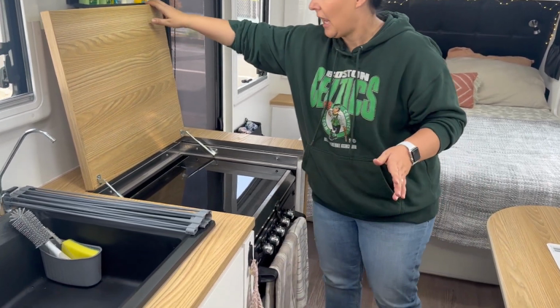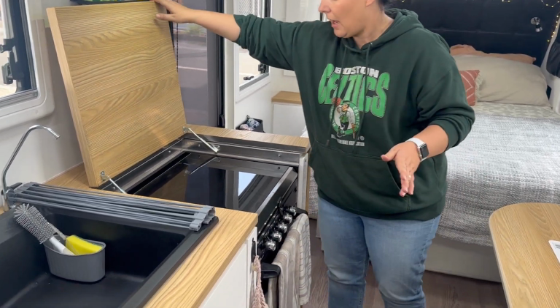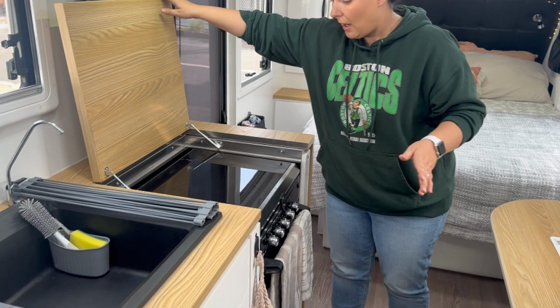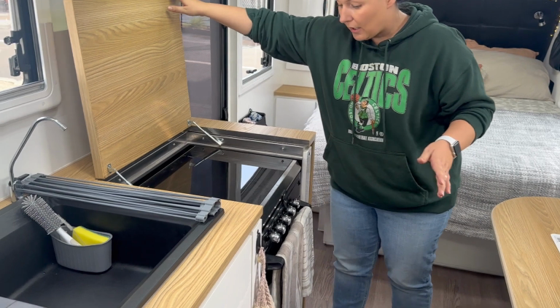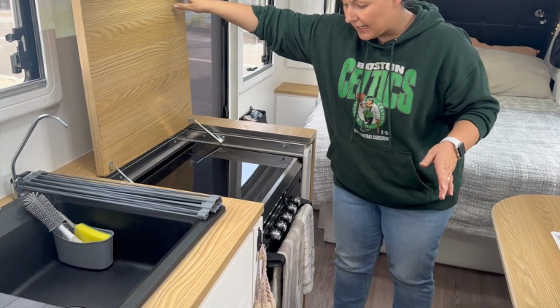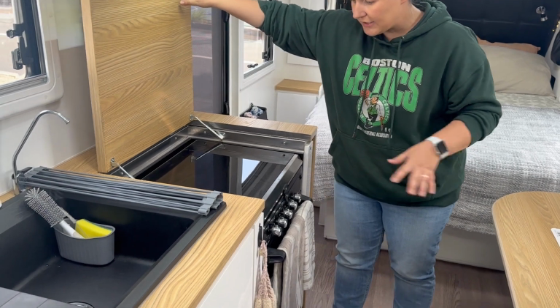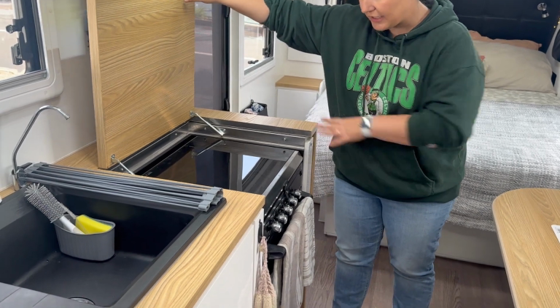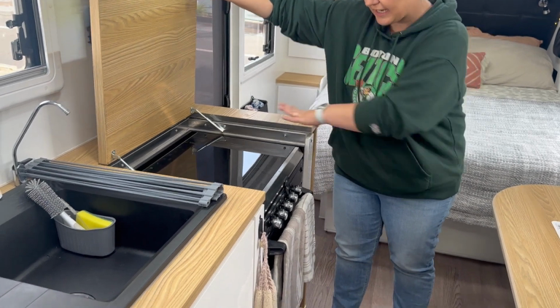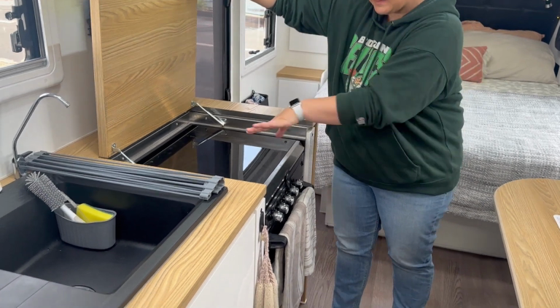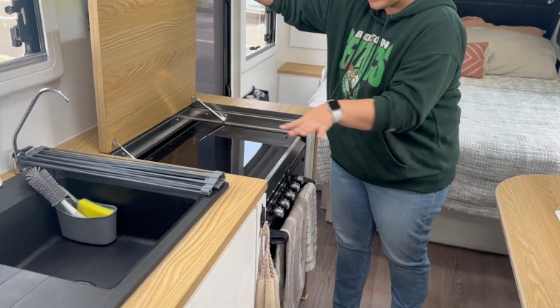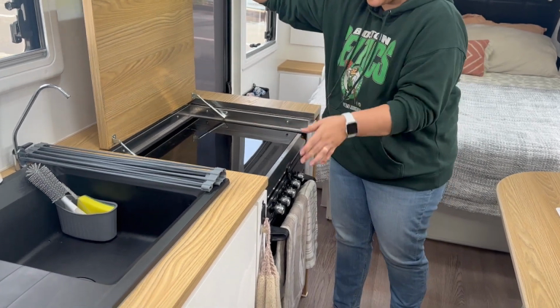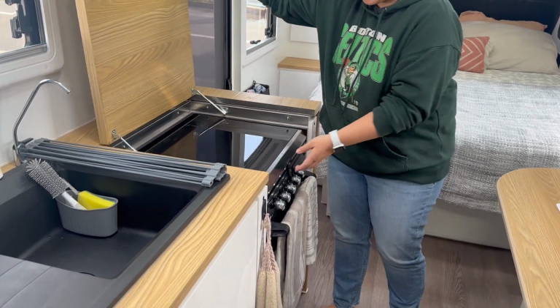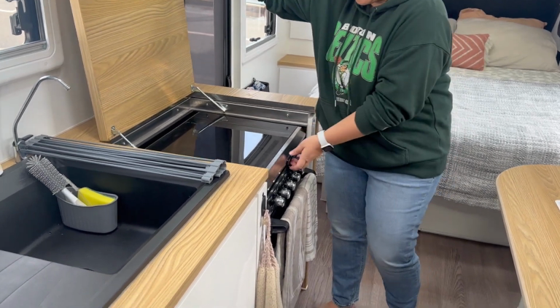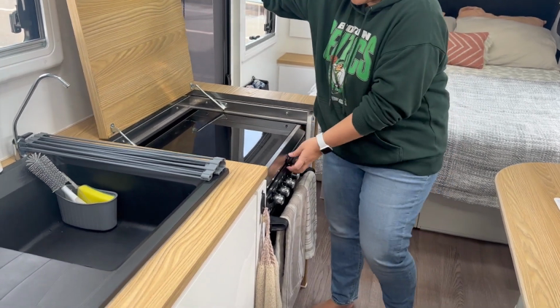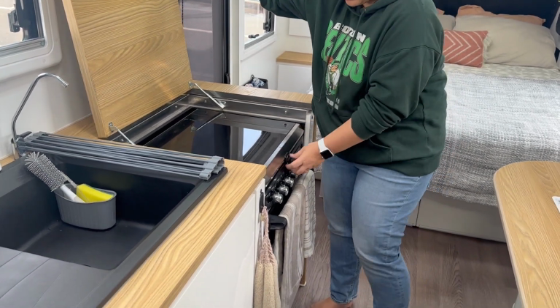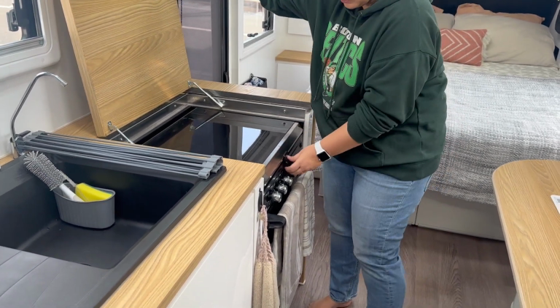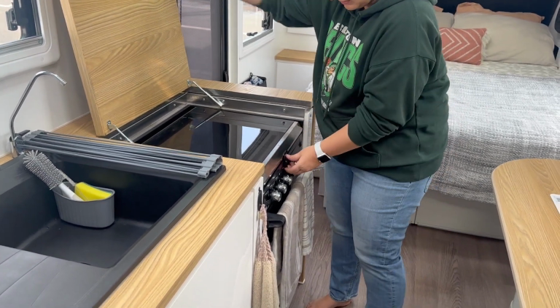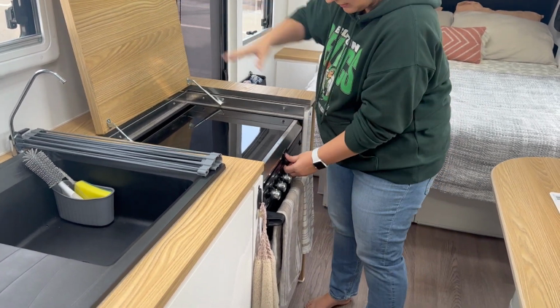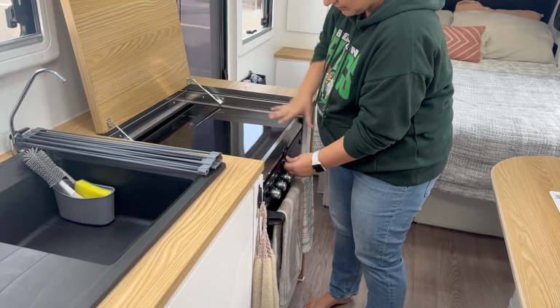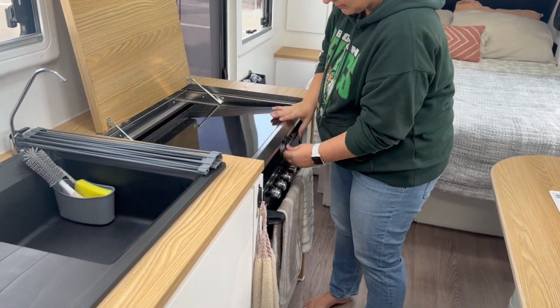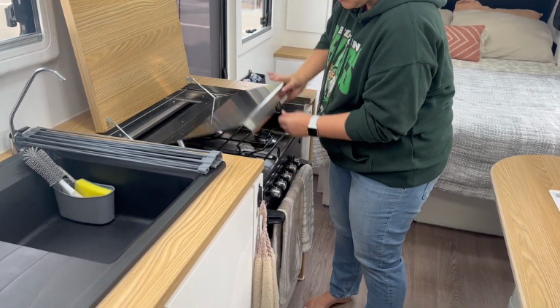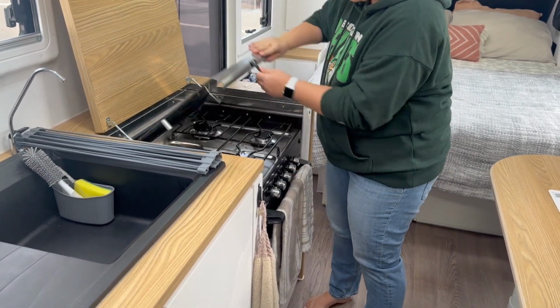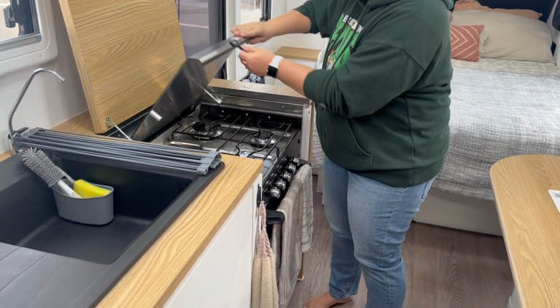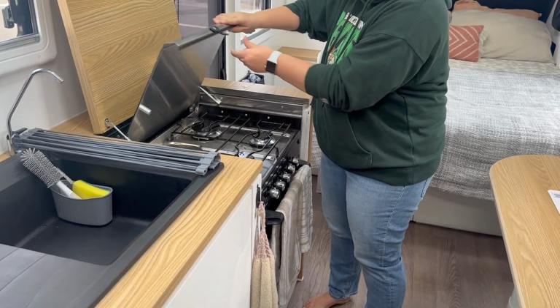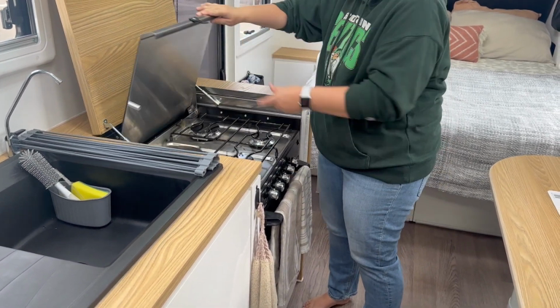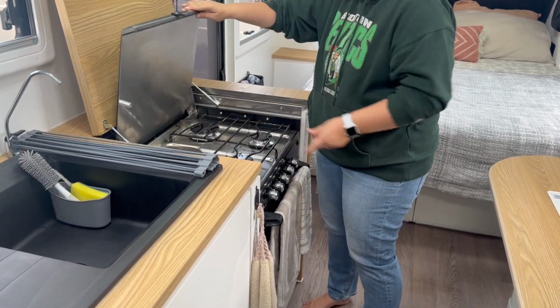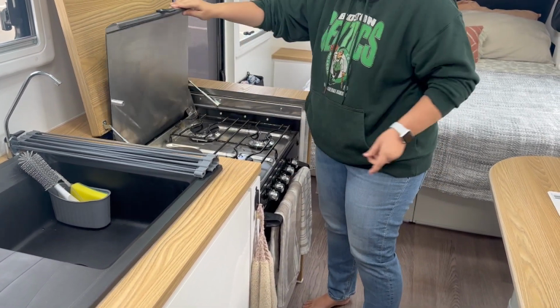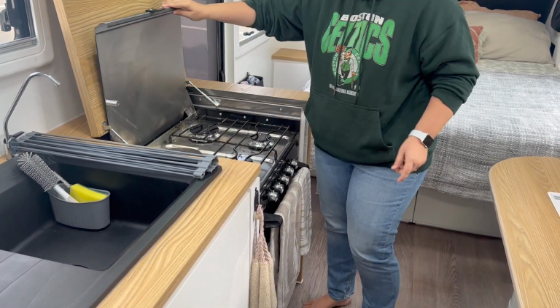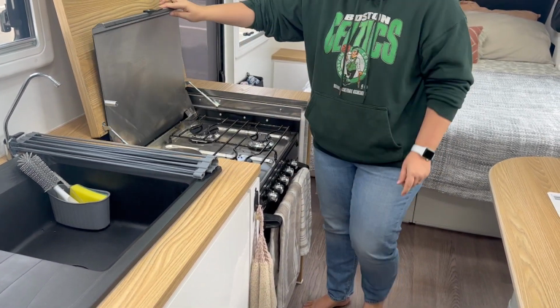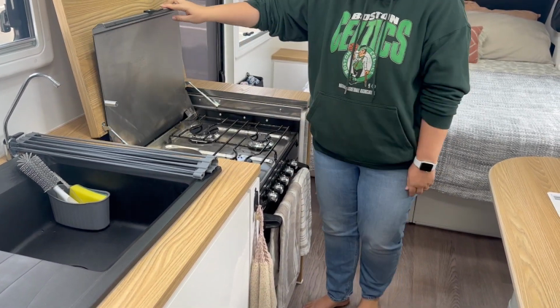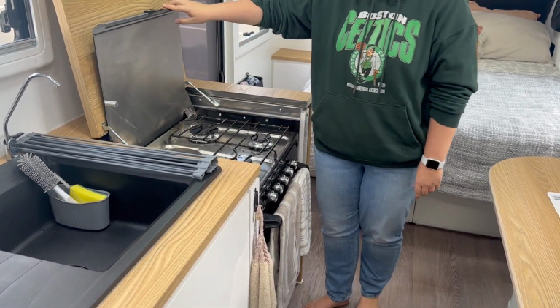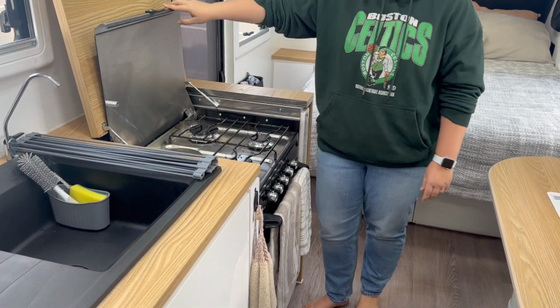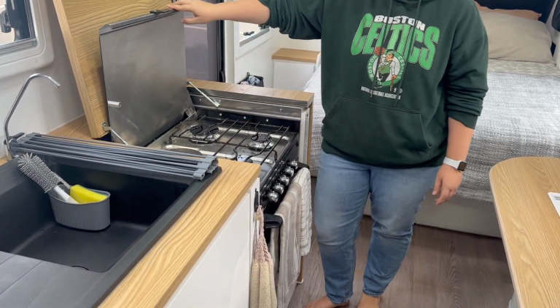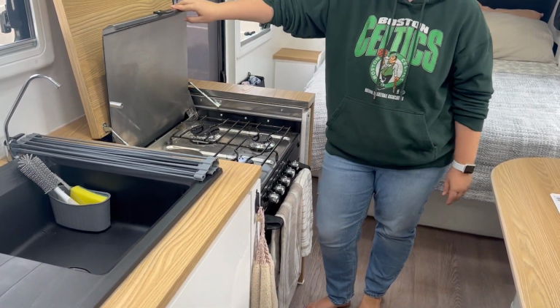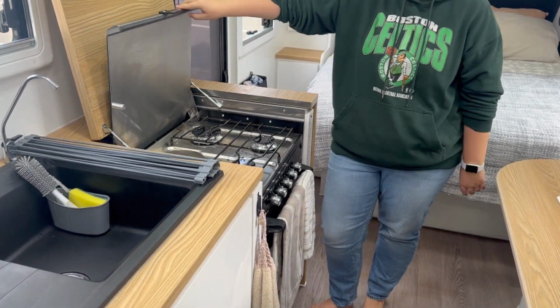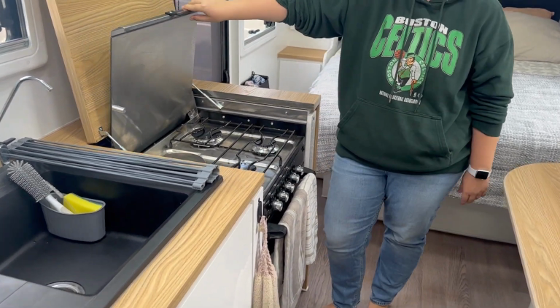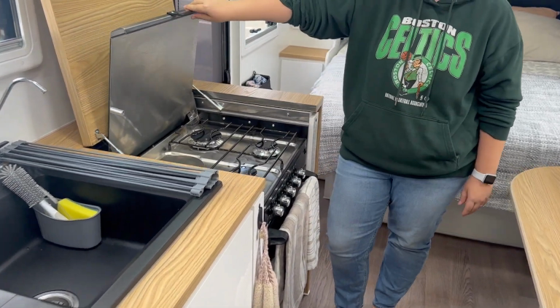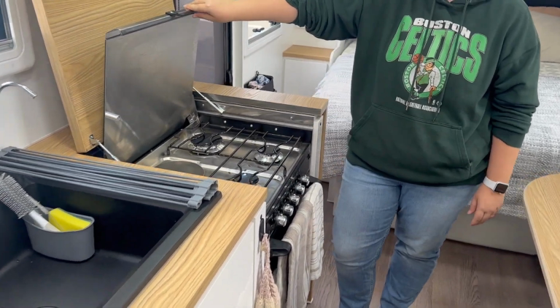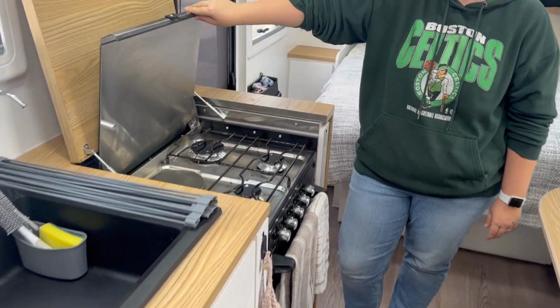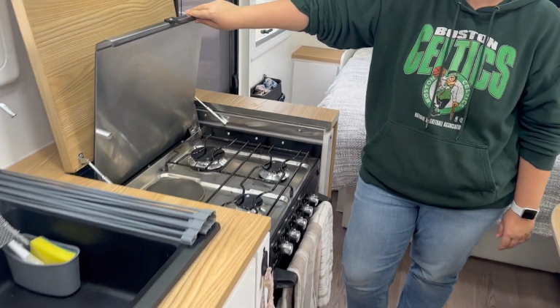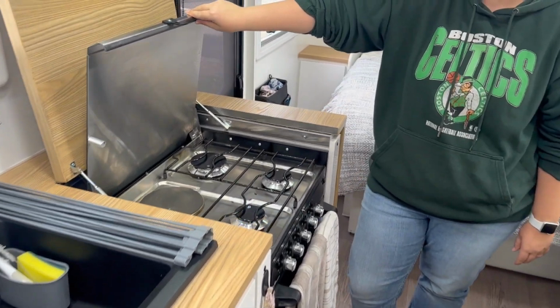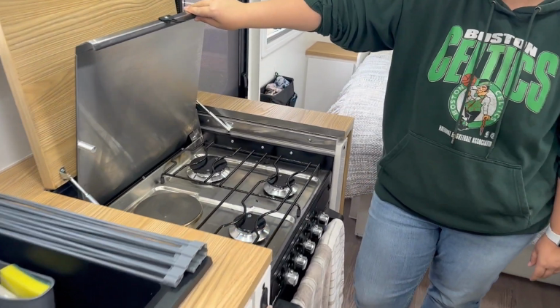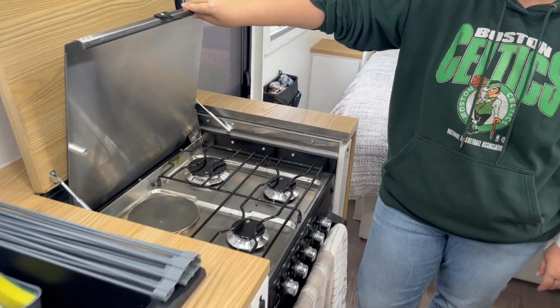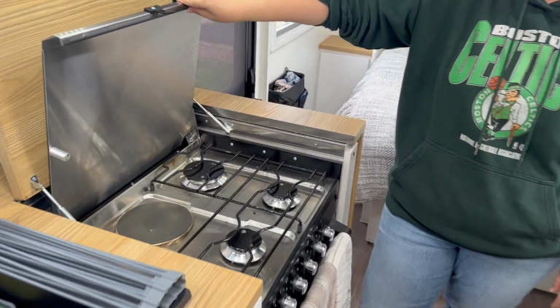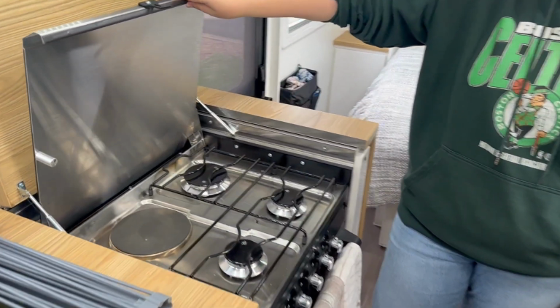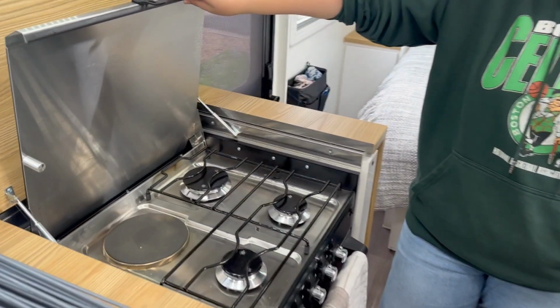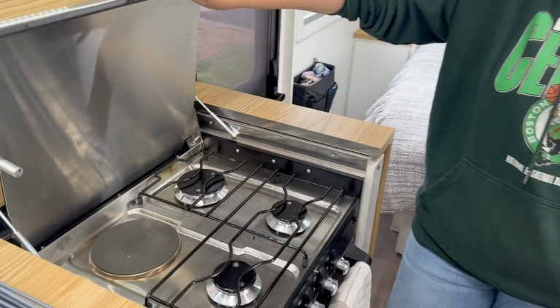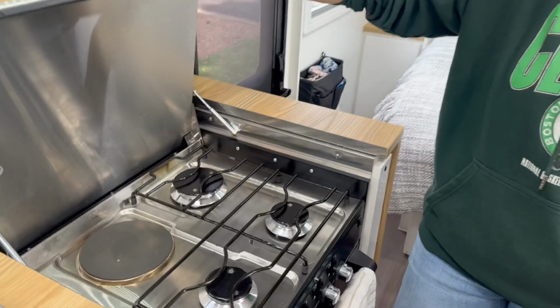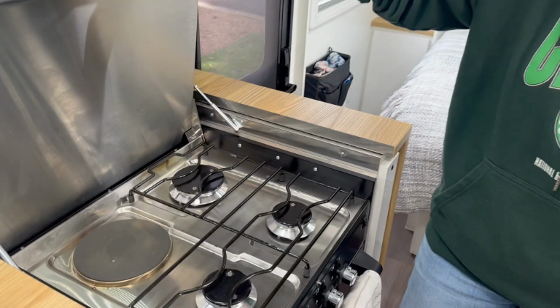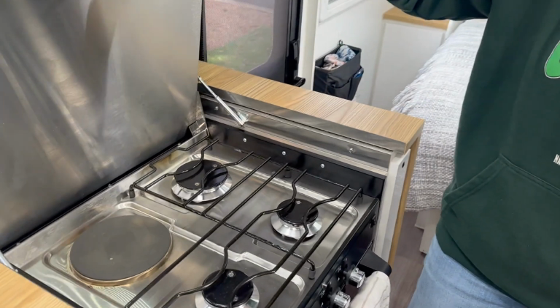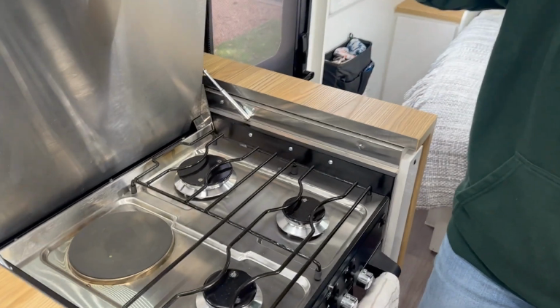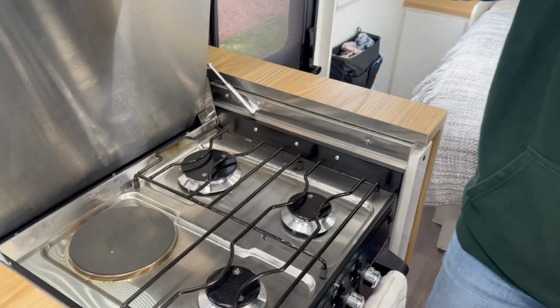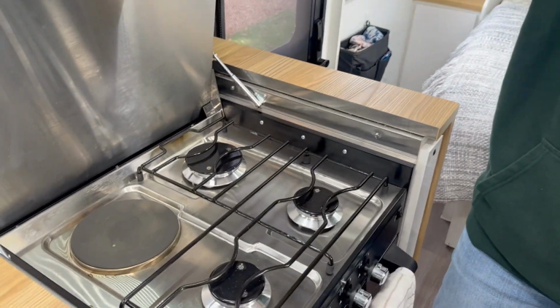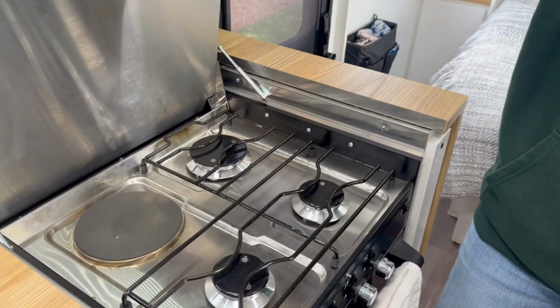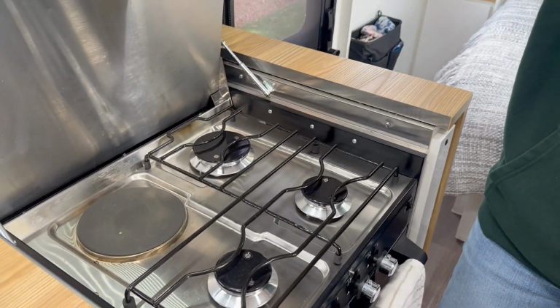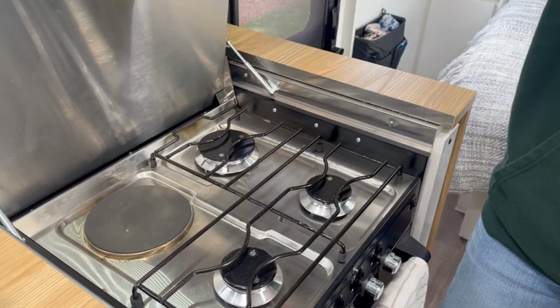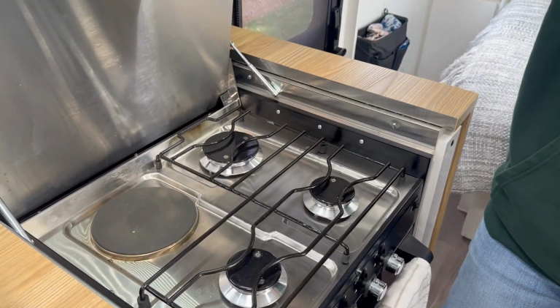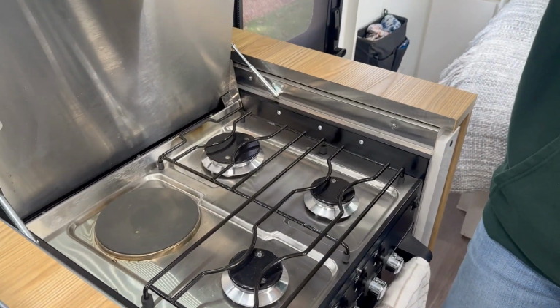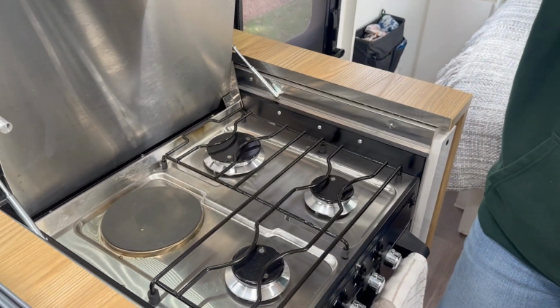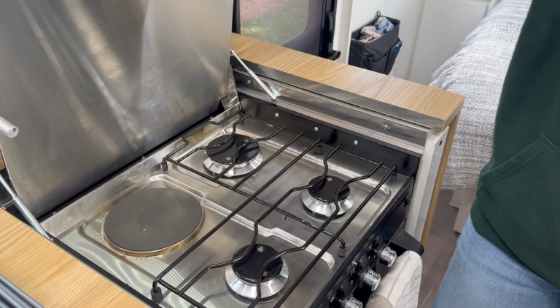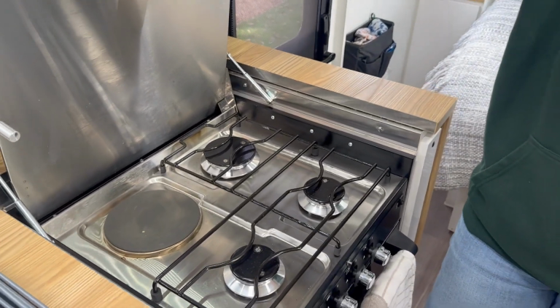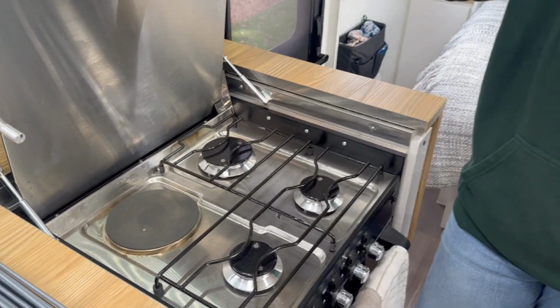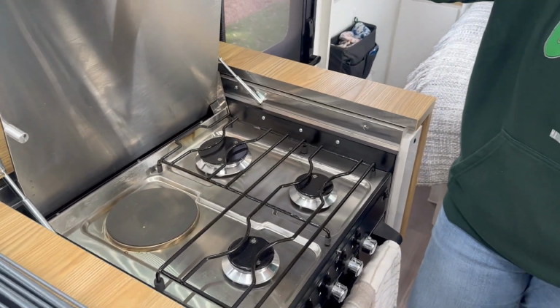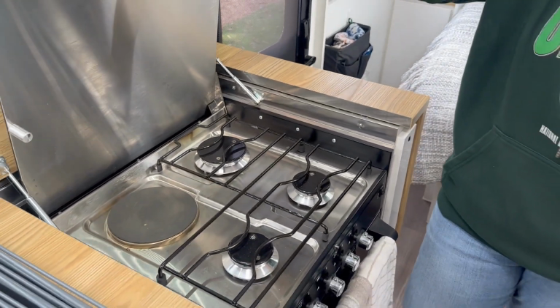The stovetop has everything you need — three gas and one electric burner.